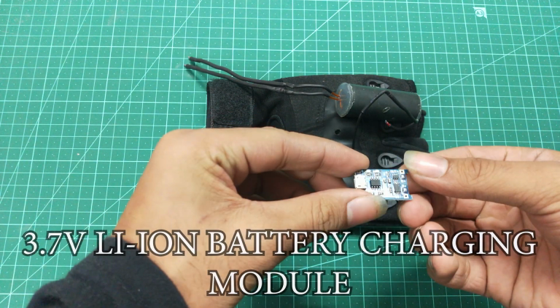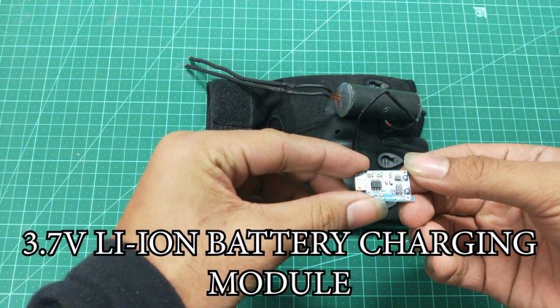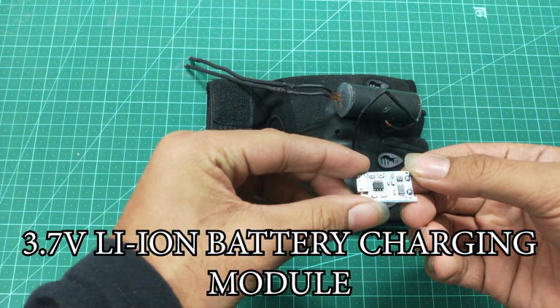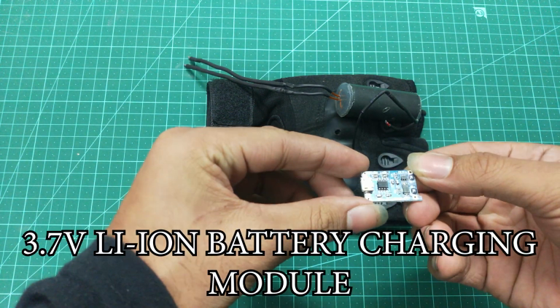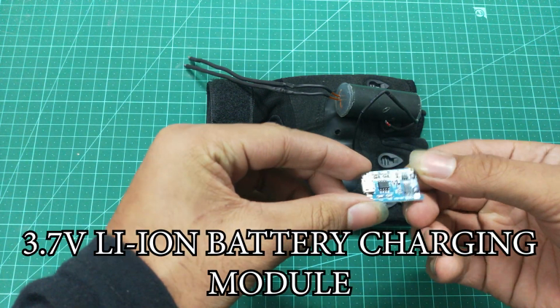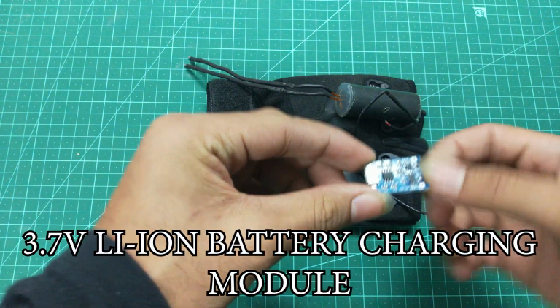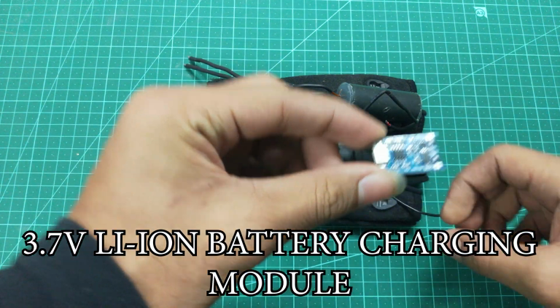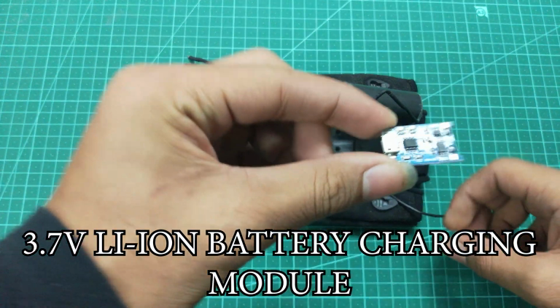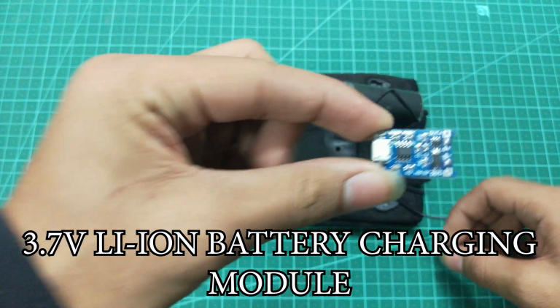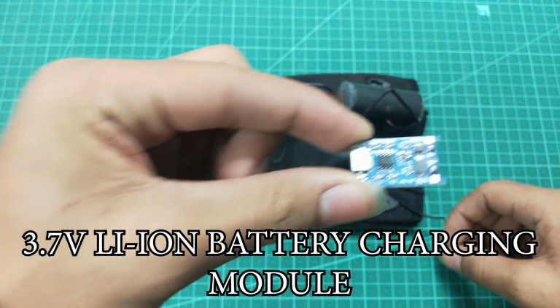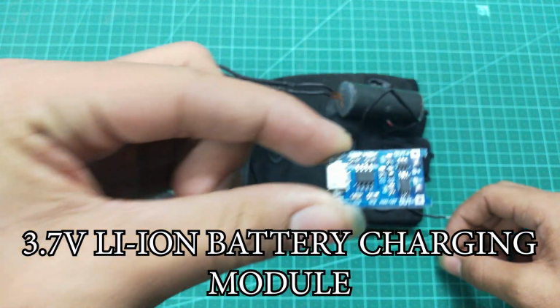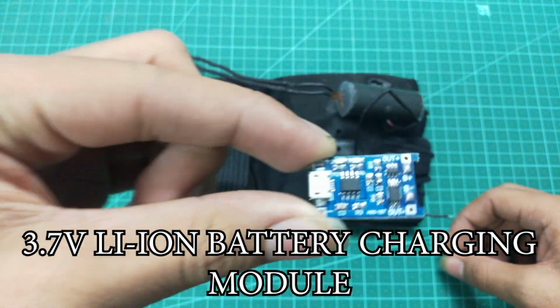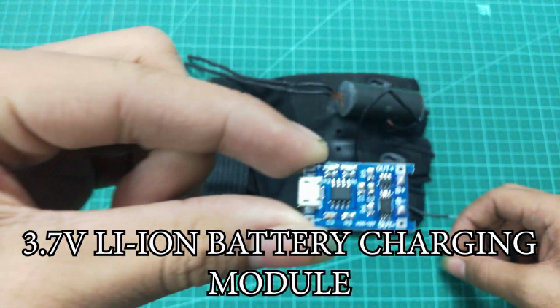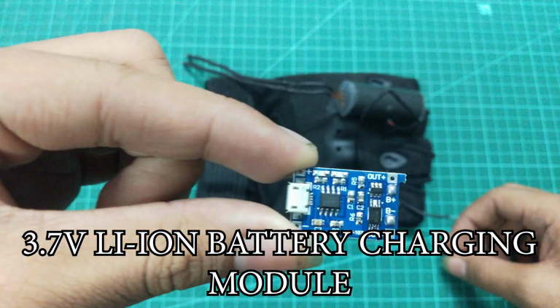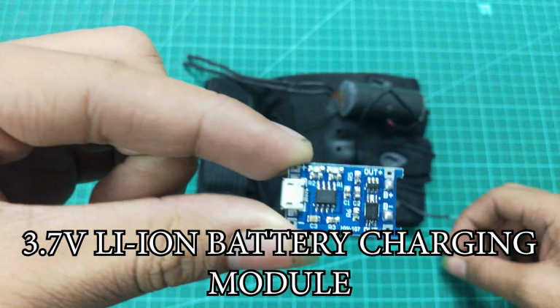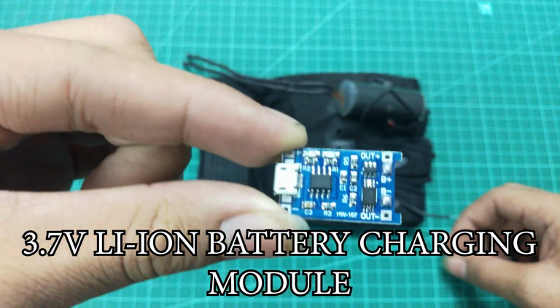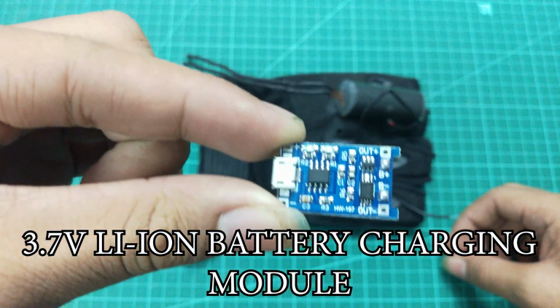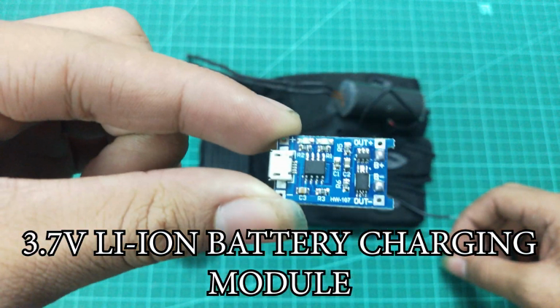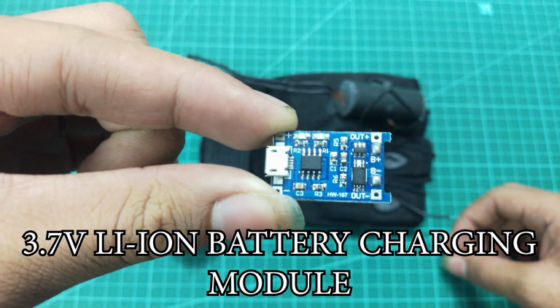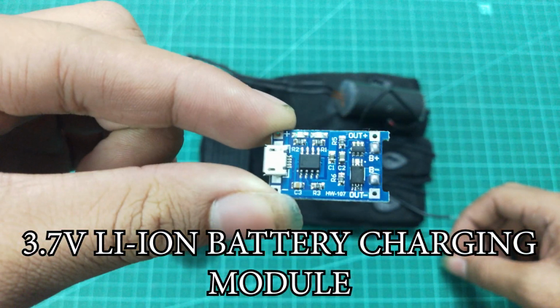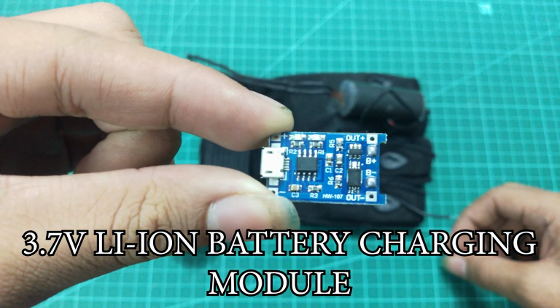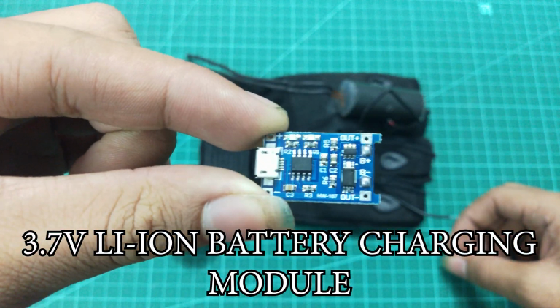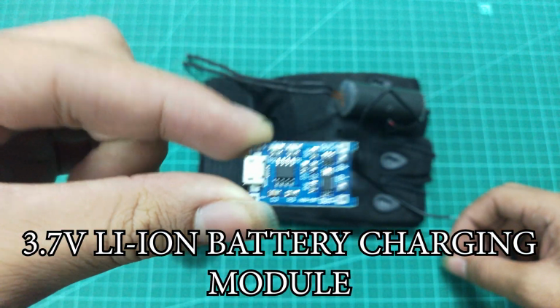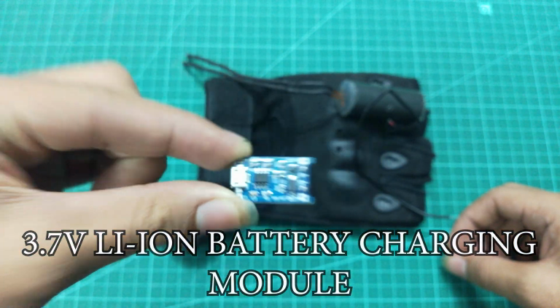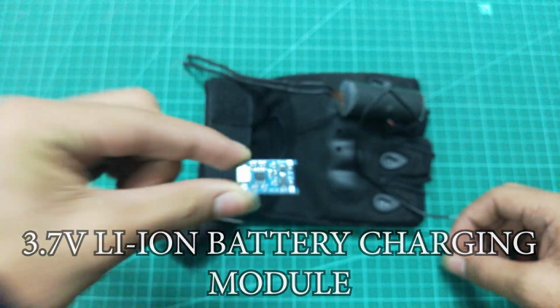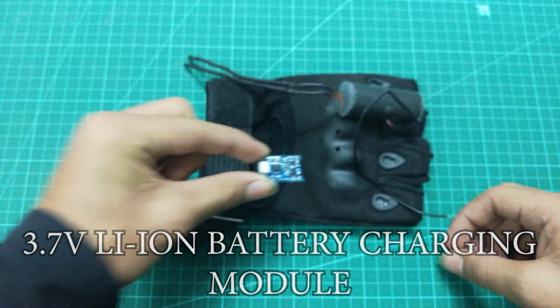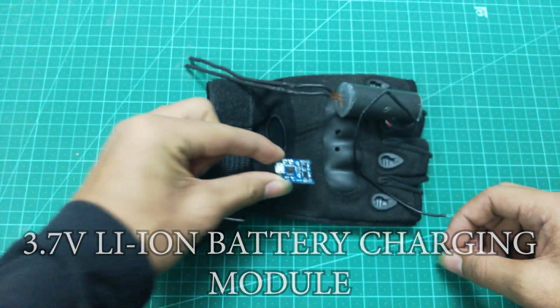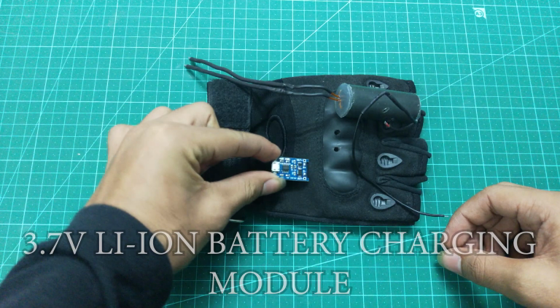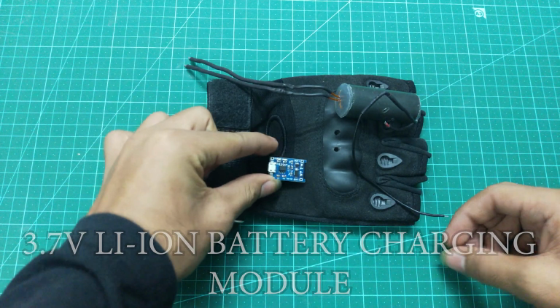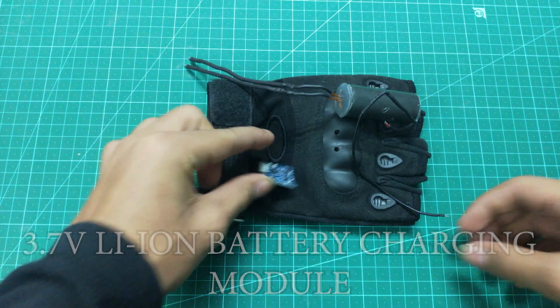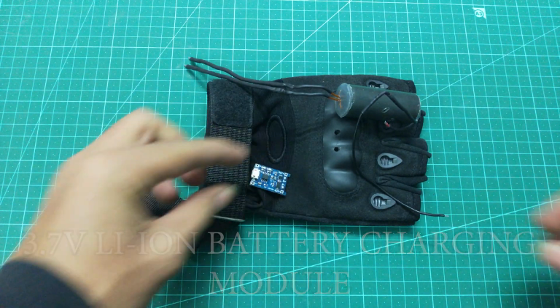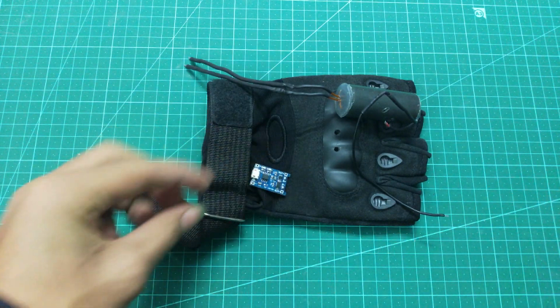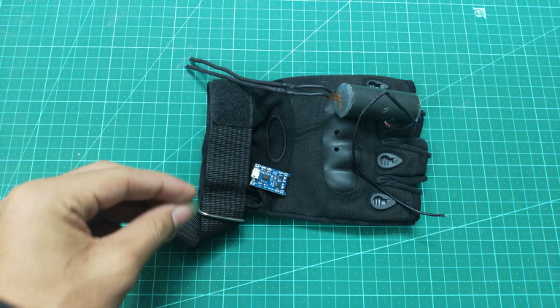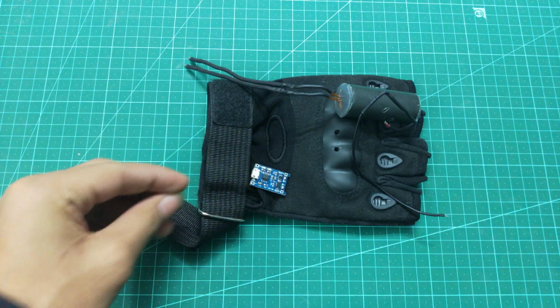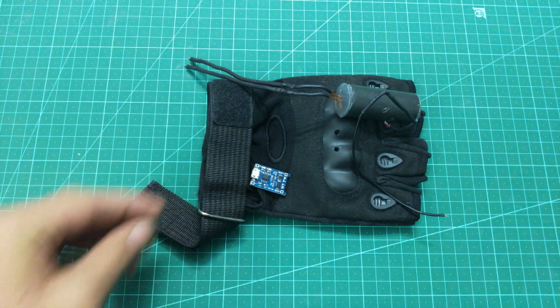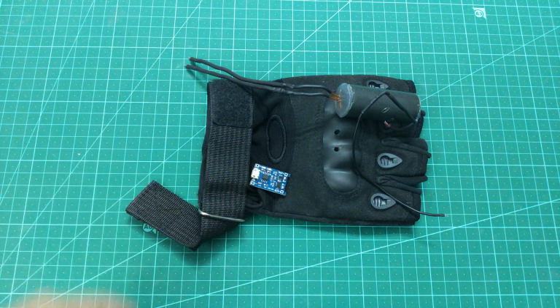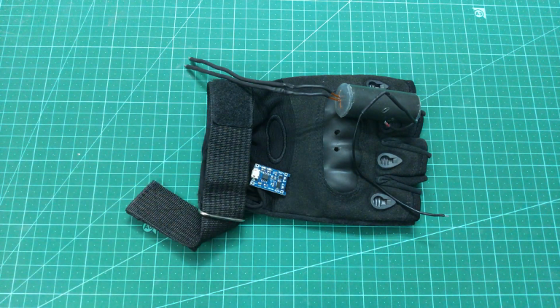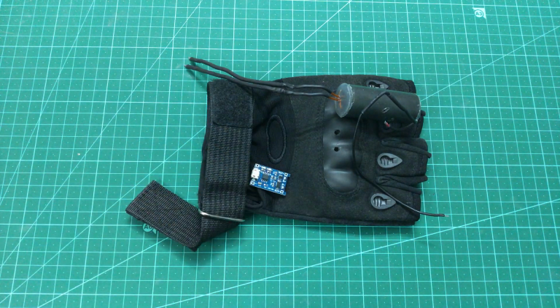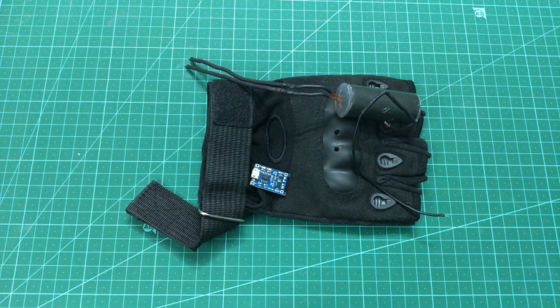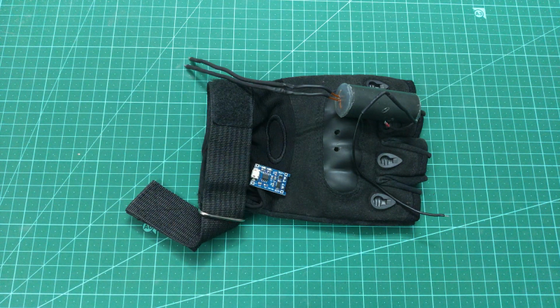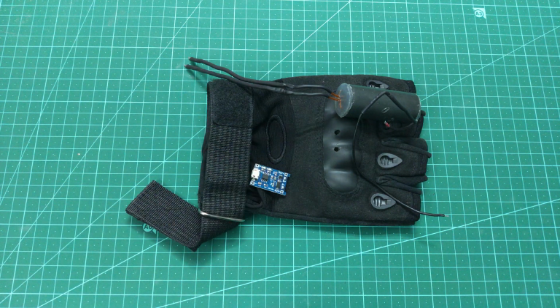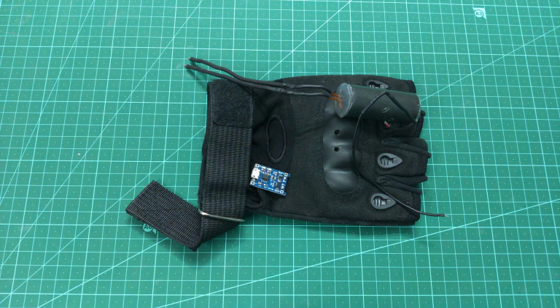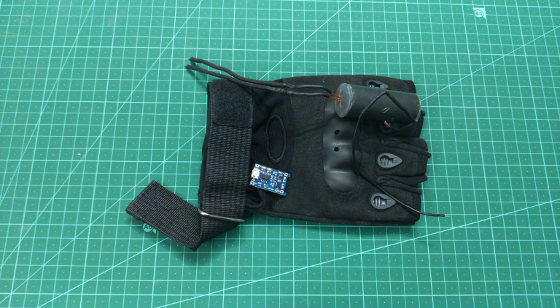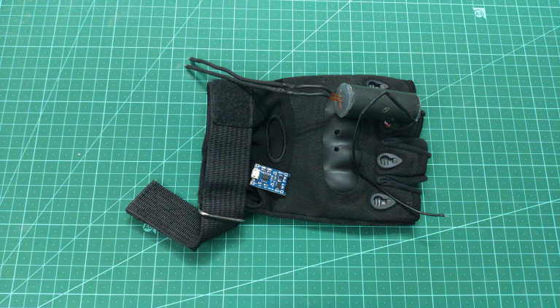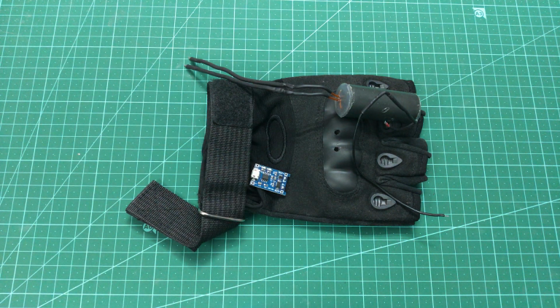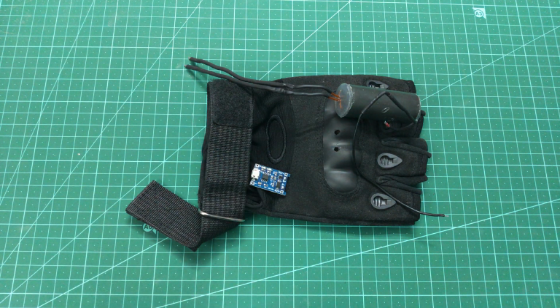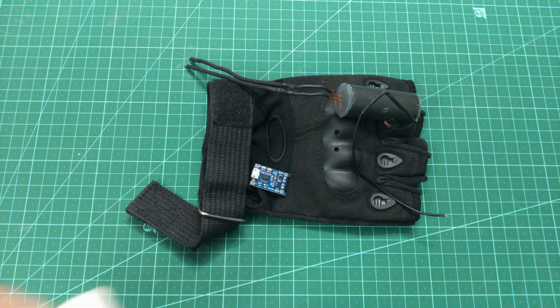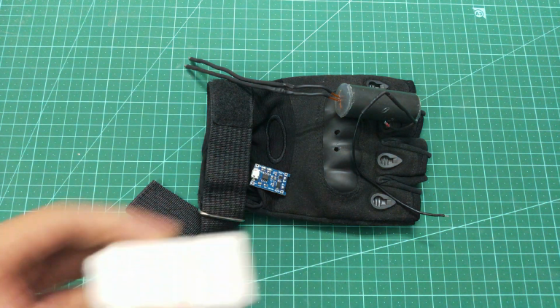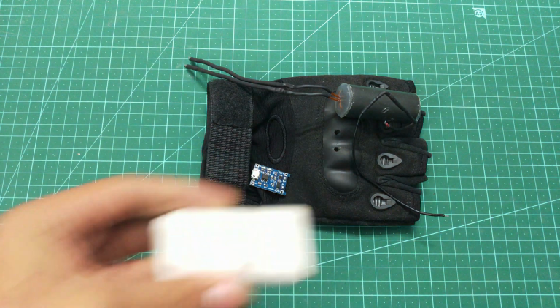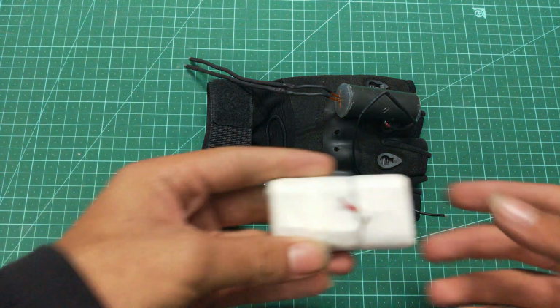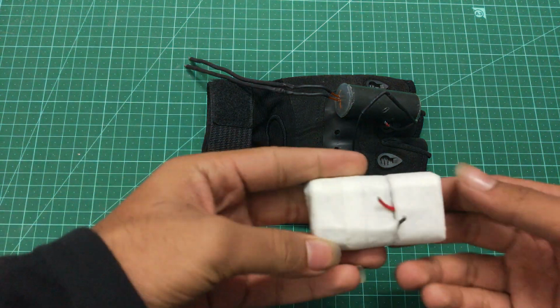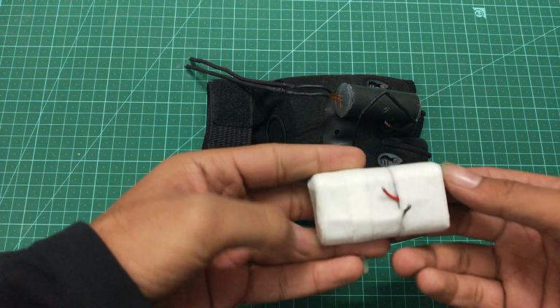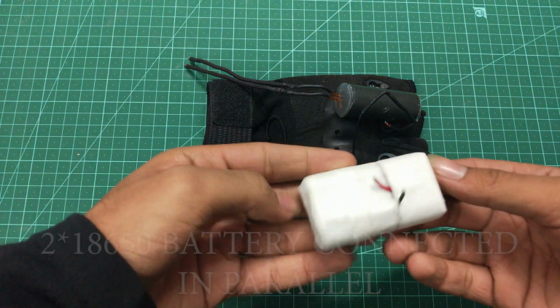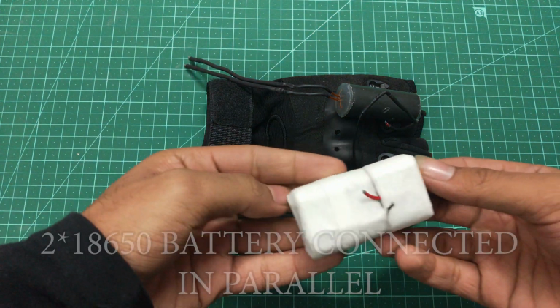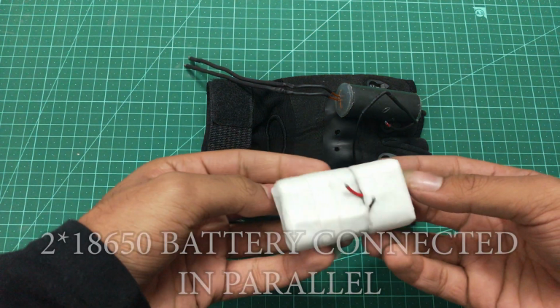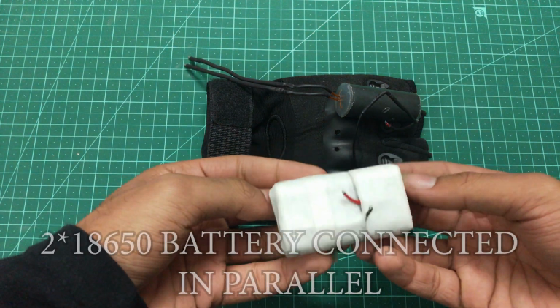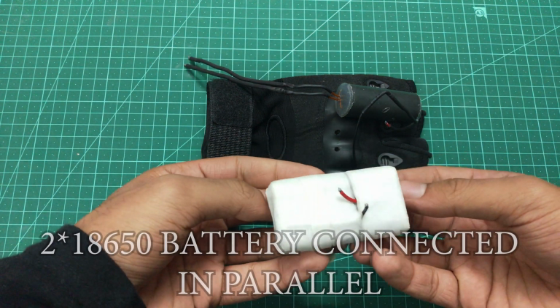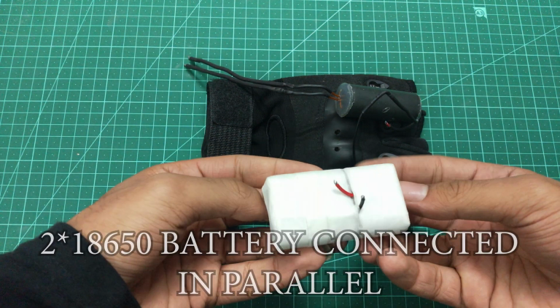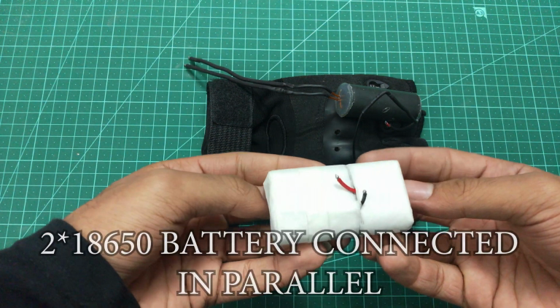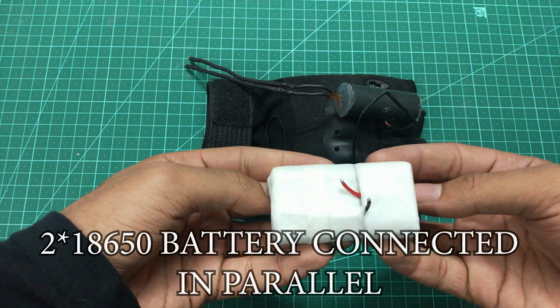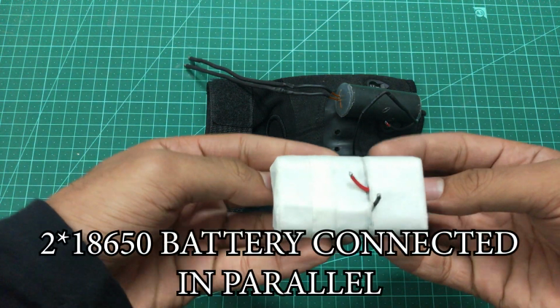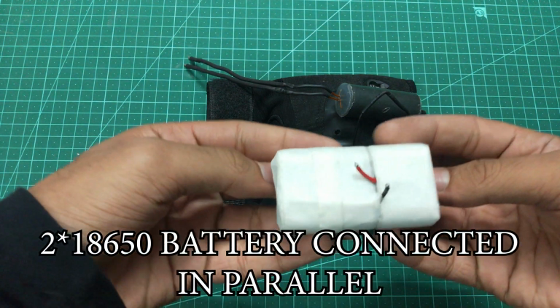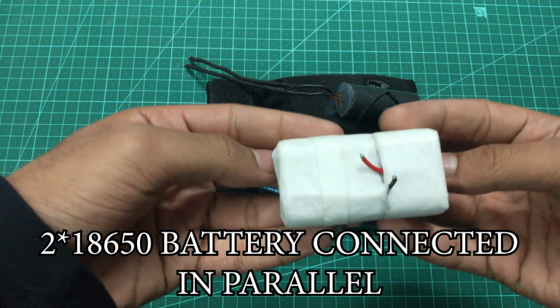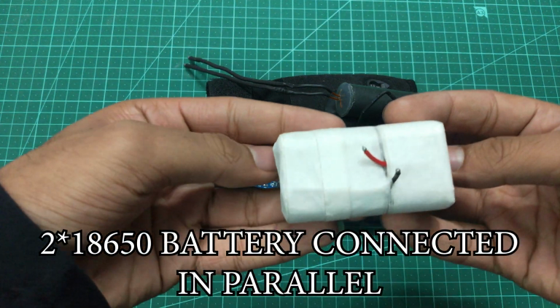The list of the parts that are used in this video is in the description, and you can buy these things through the links in the description.